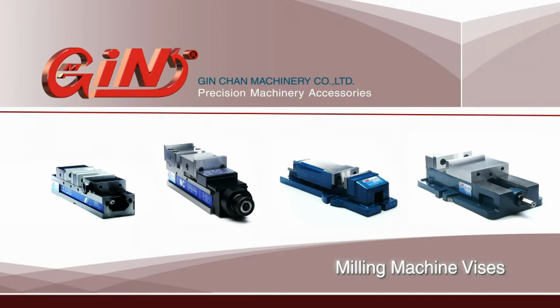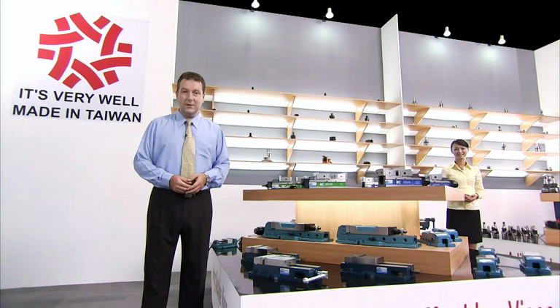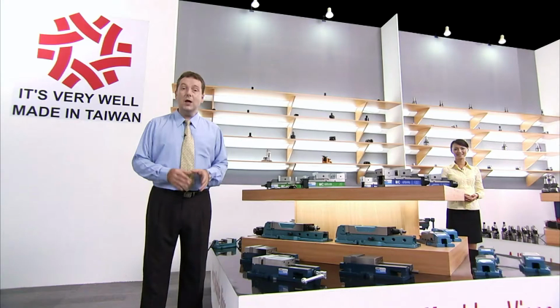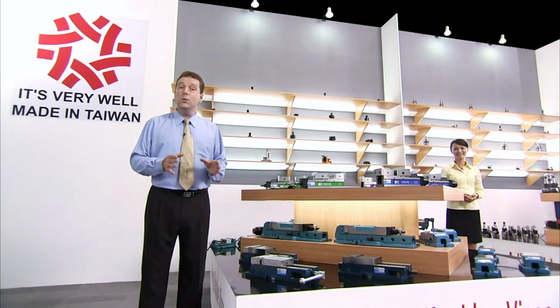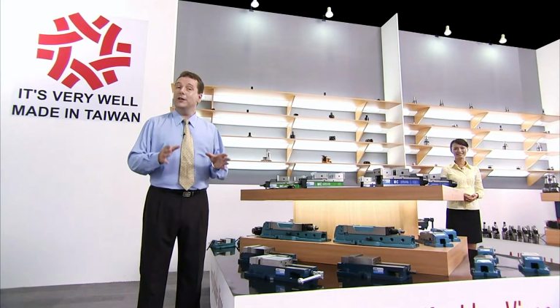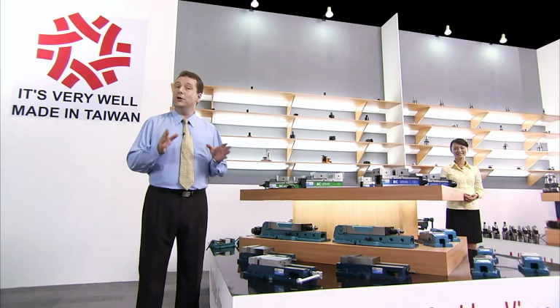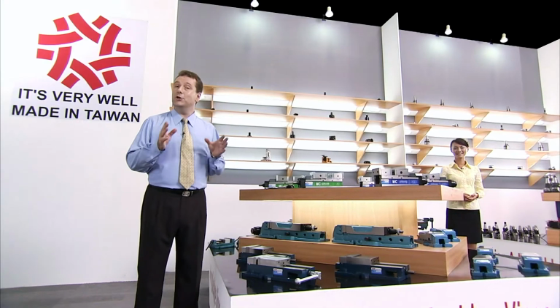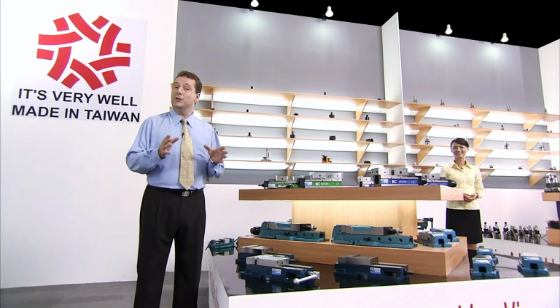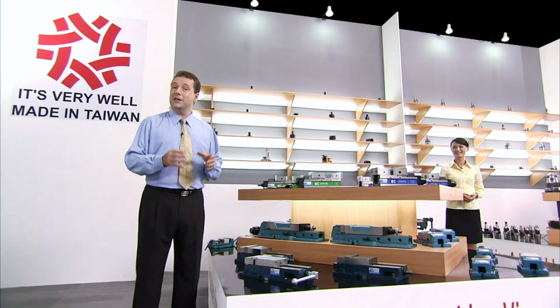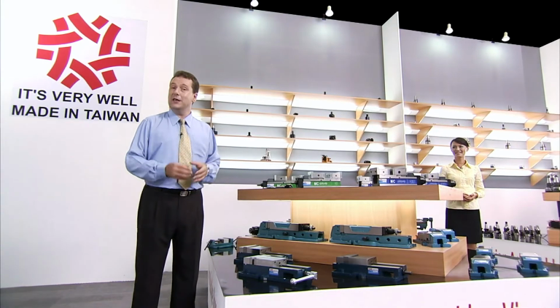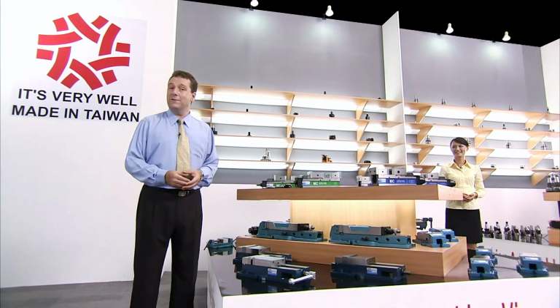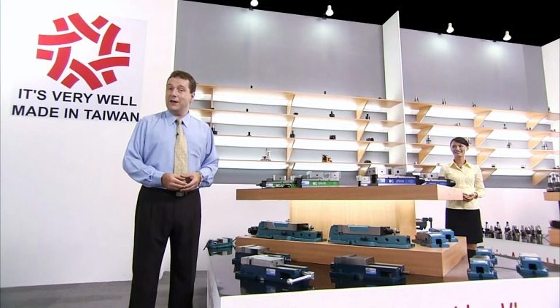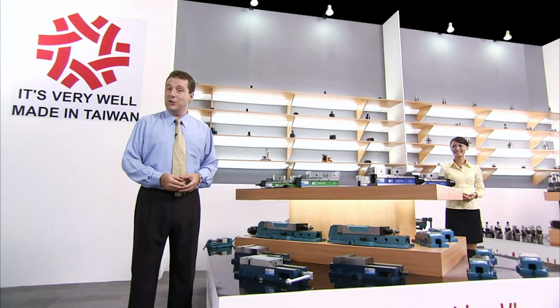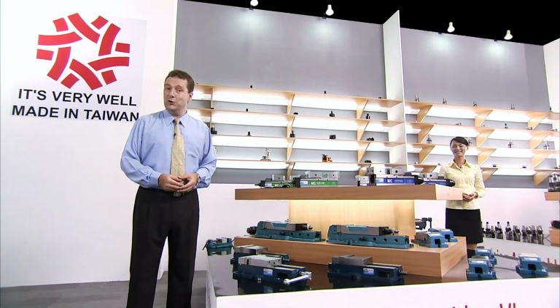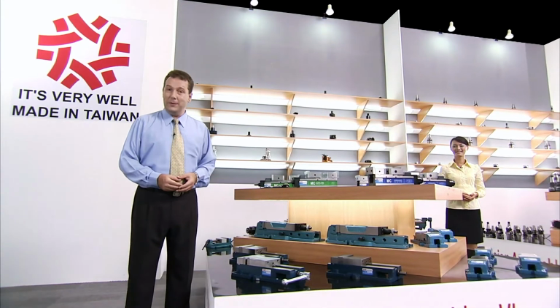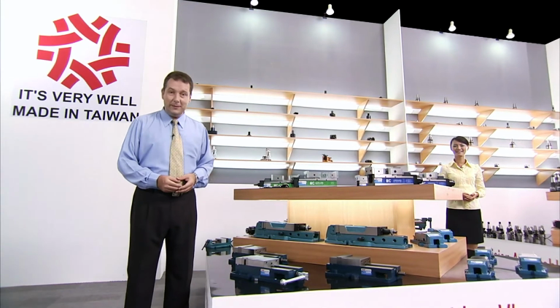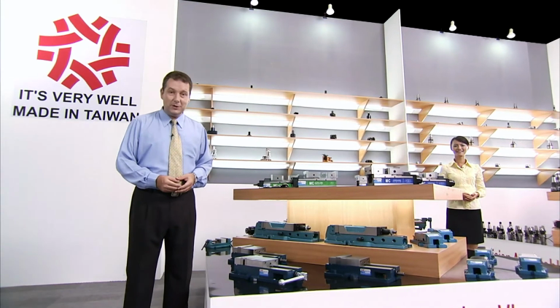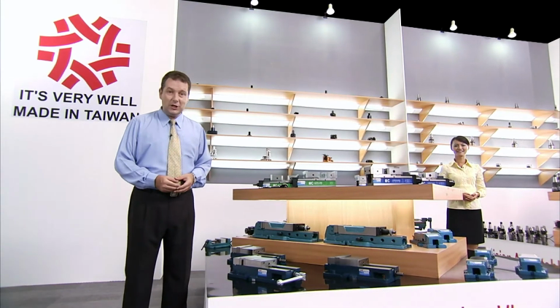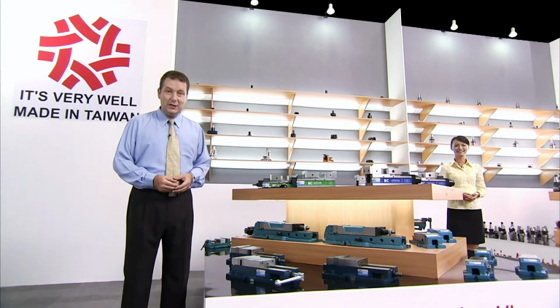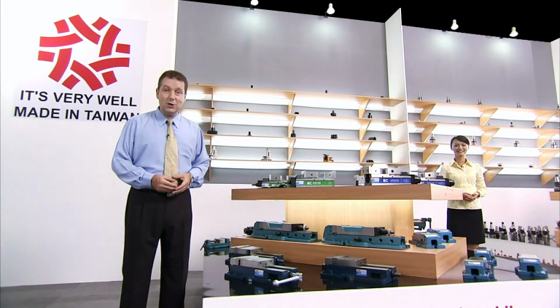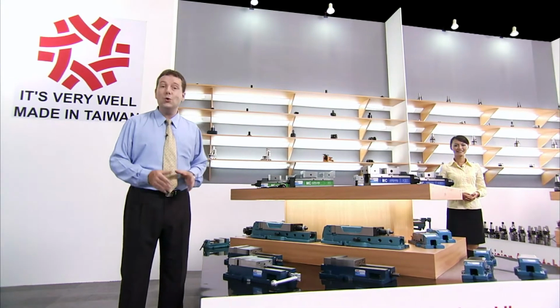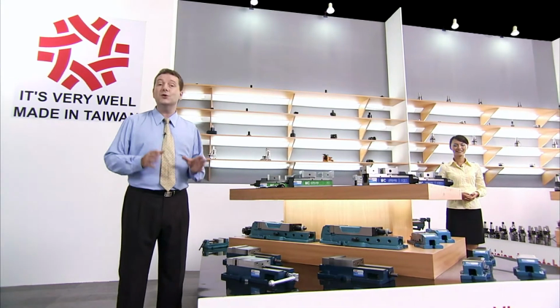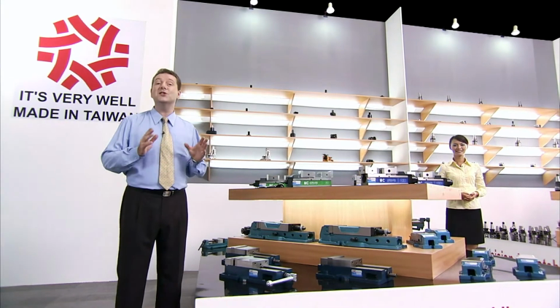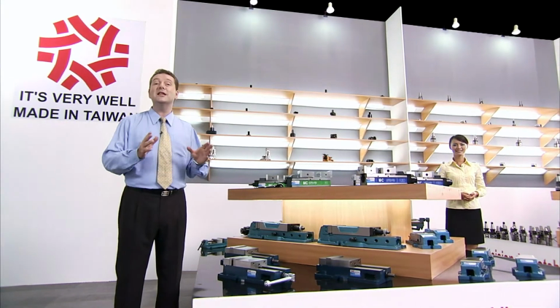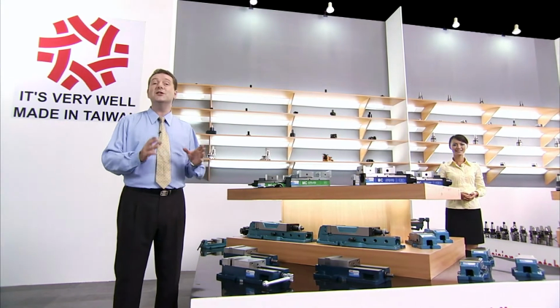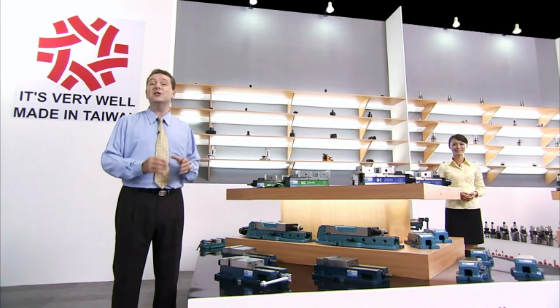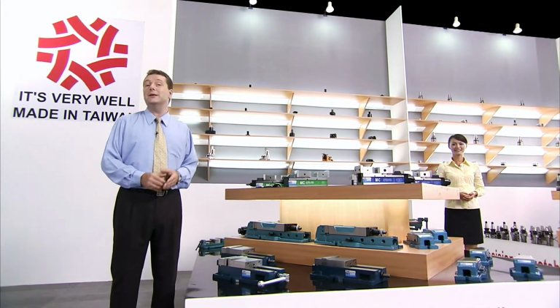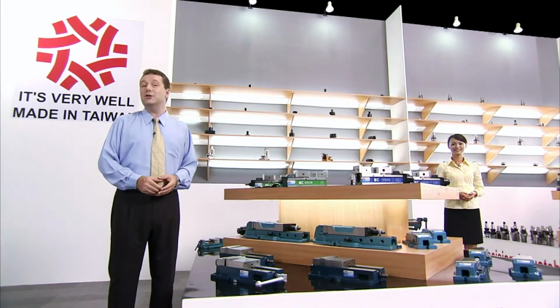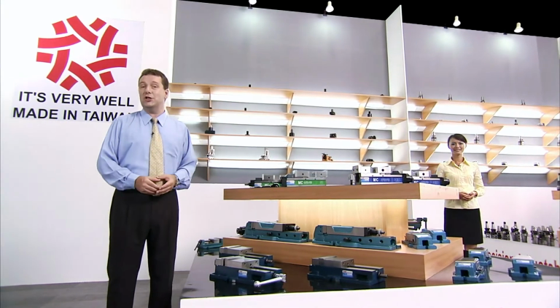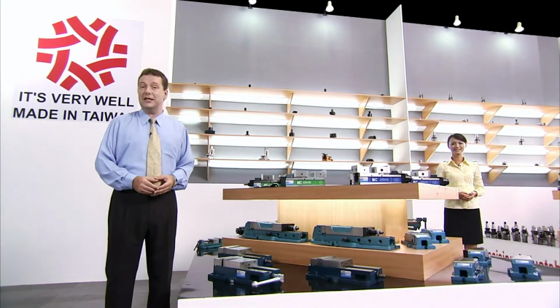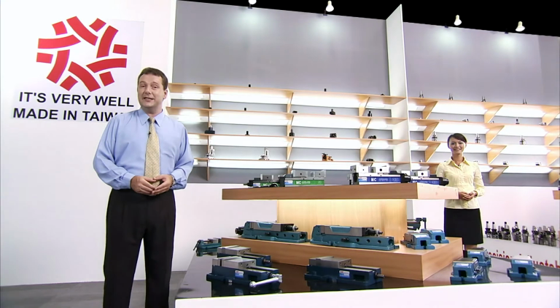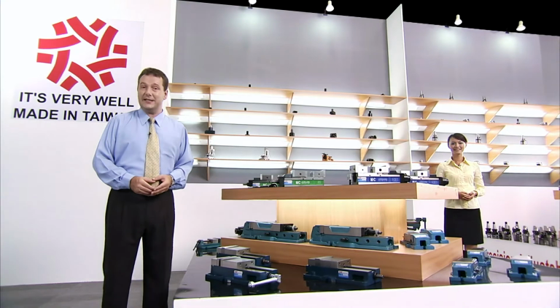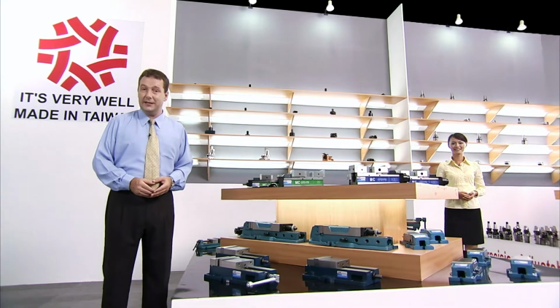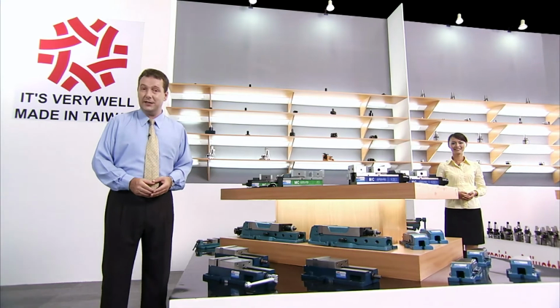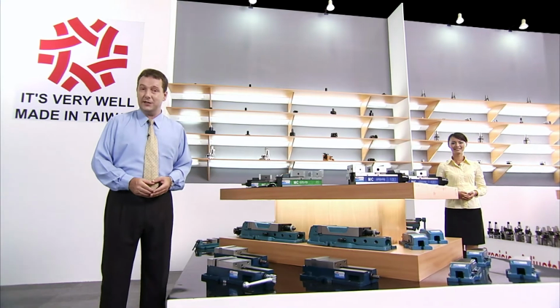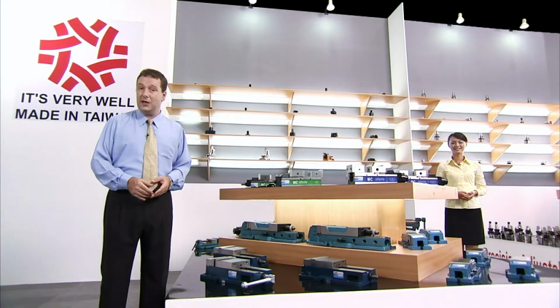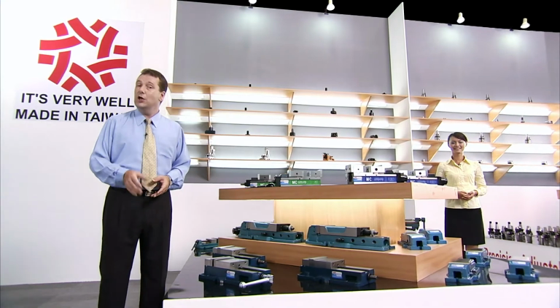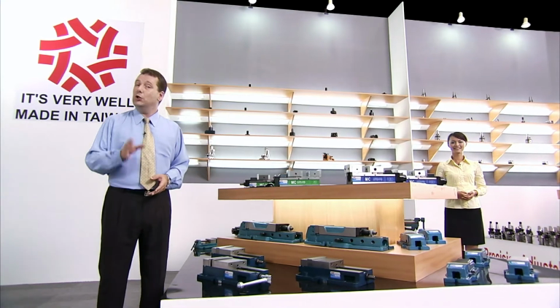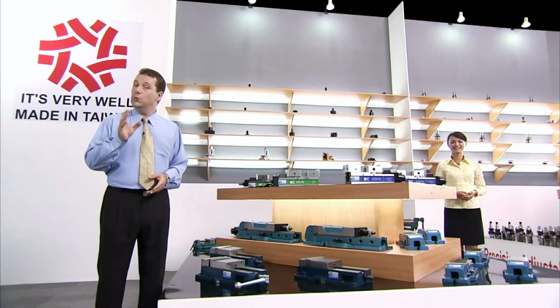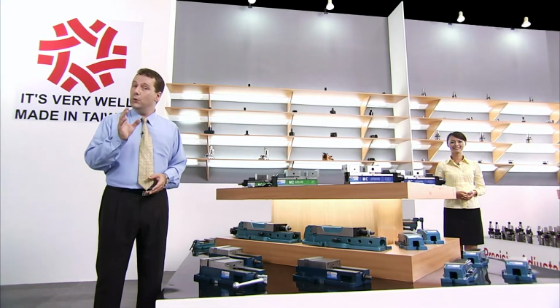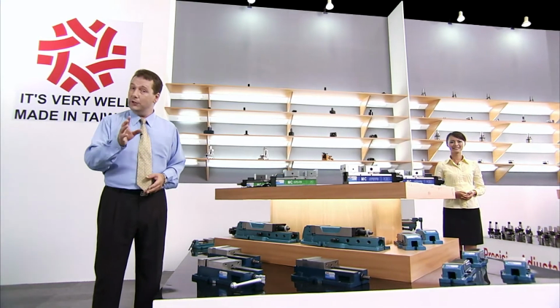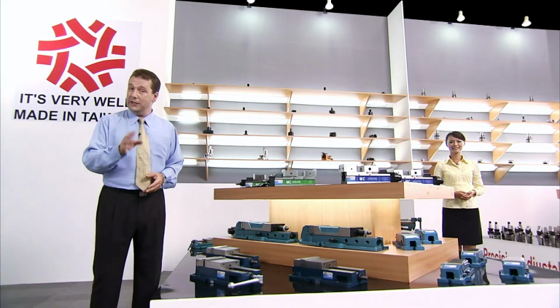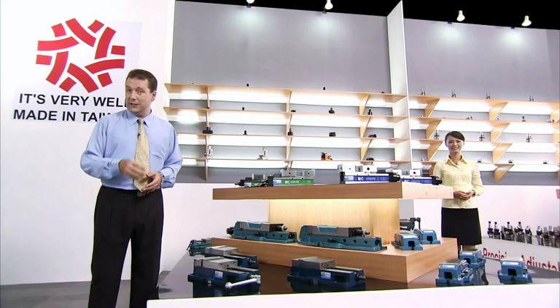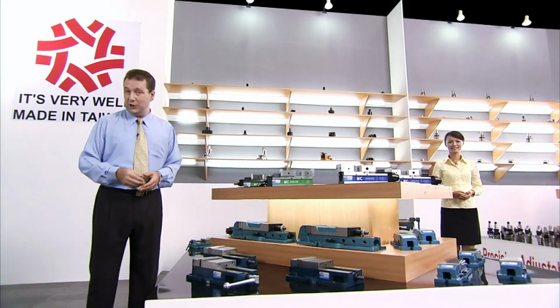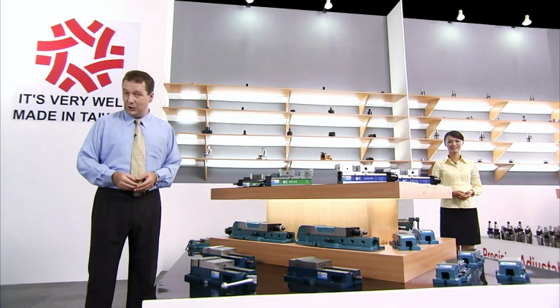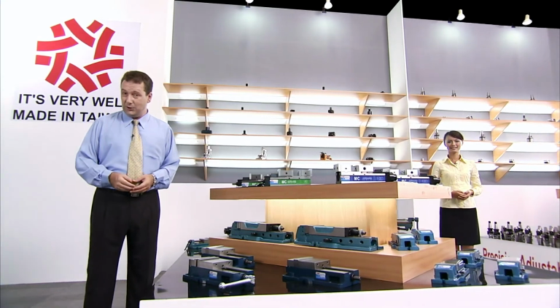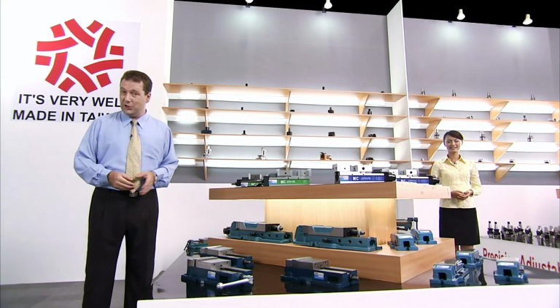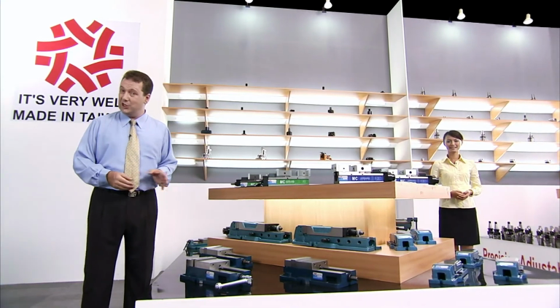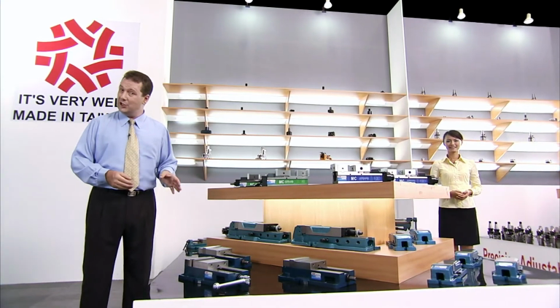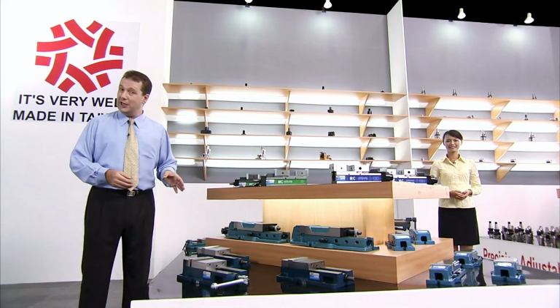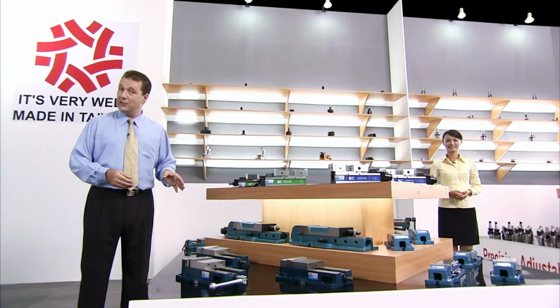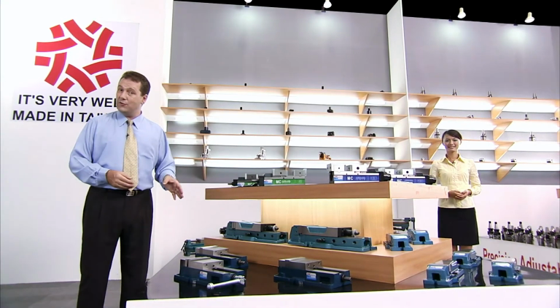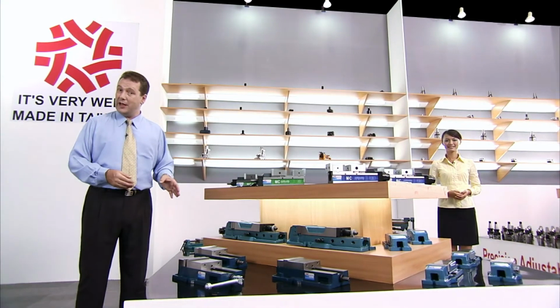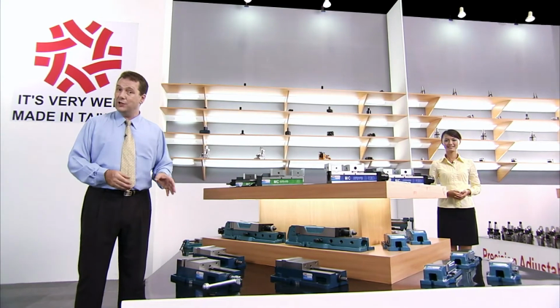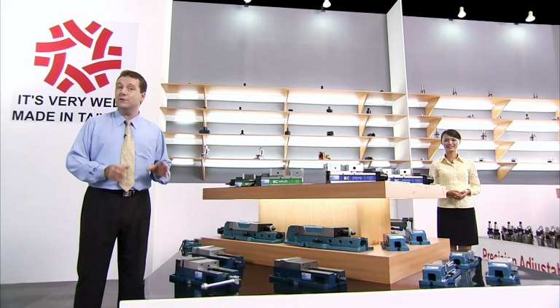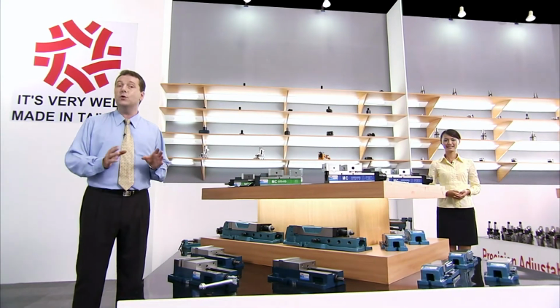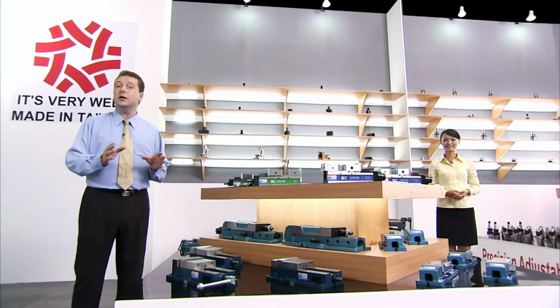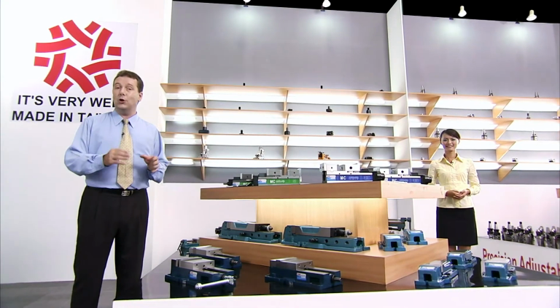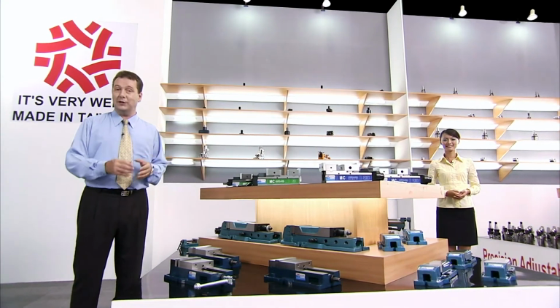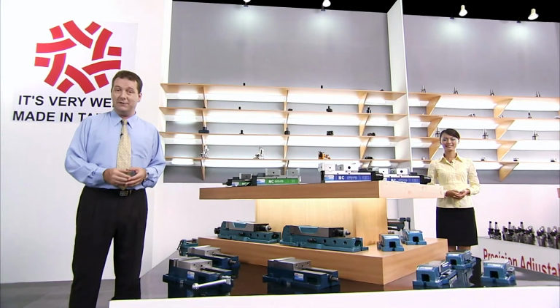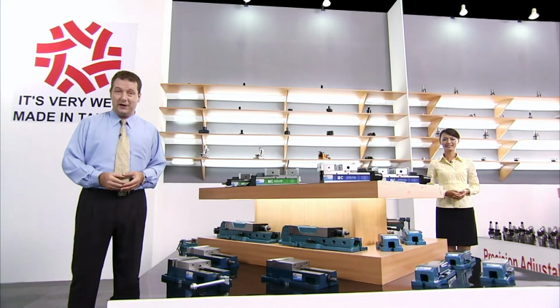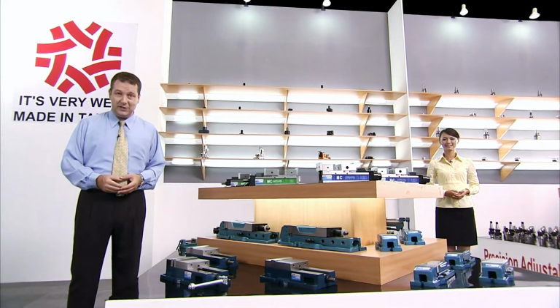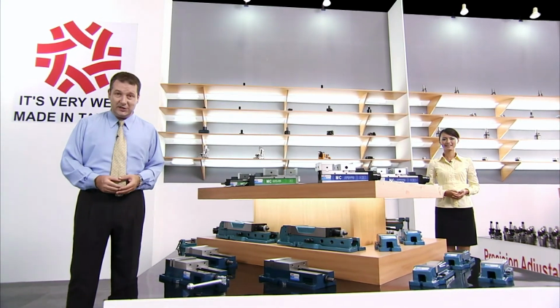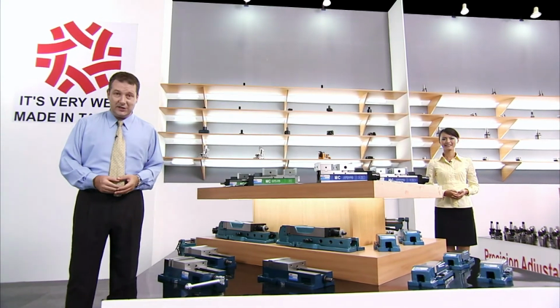Whether you're using conventional milling machines or CNC machining centres, you will need to use Jinjan's range of workholding vices.